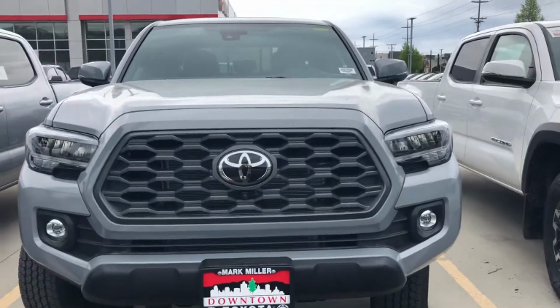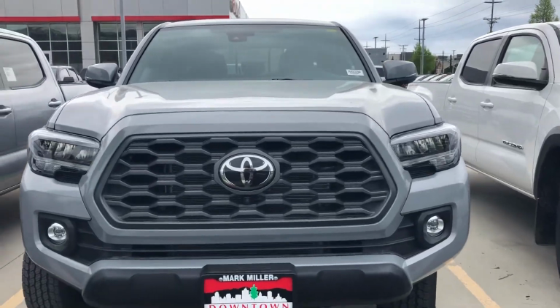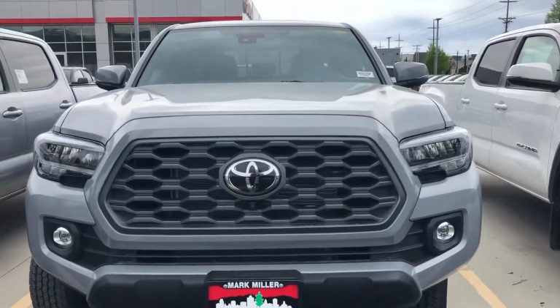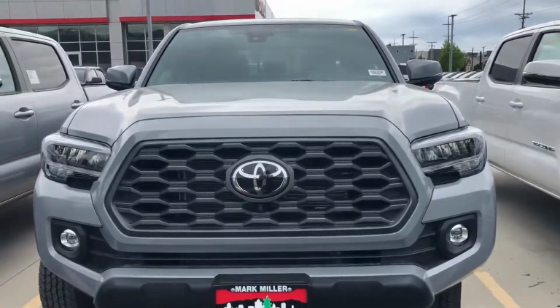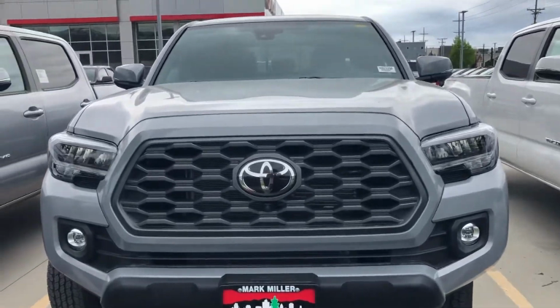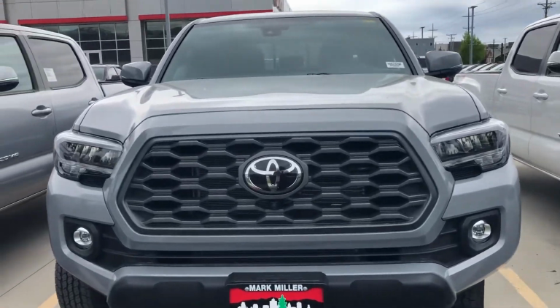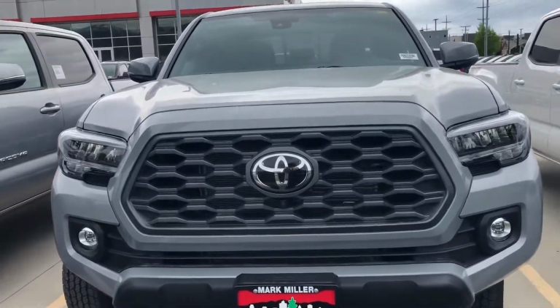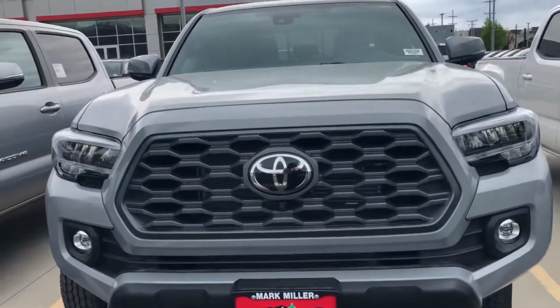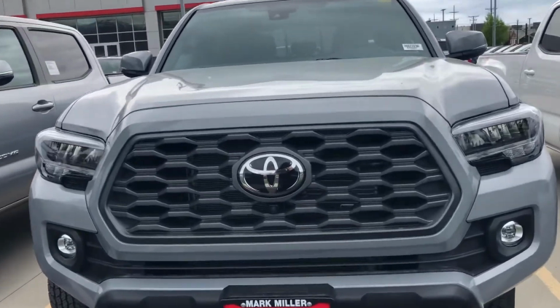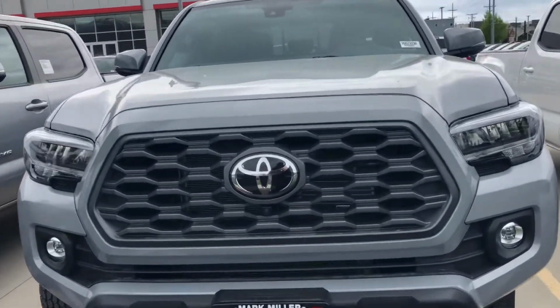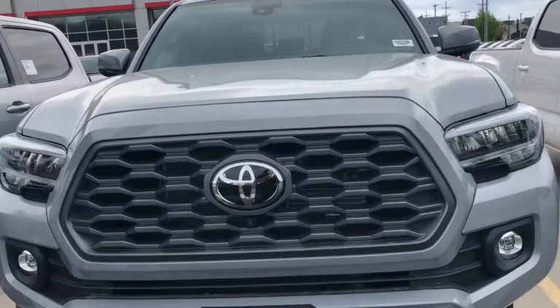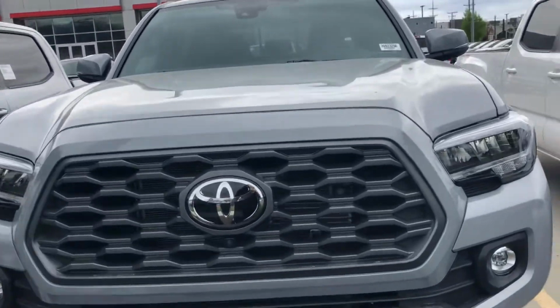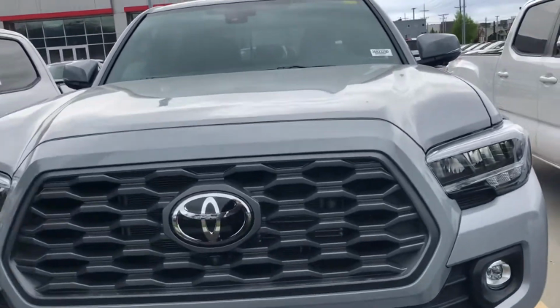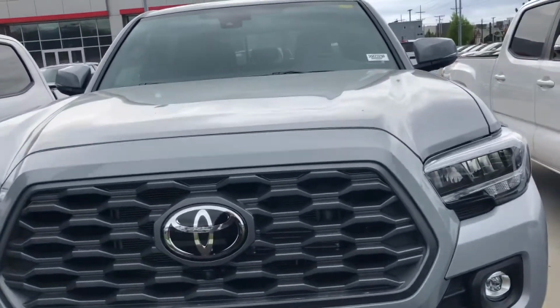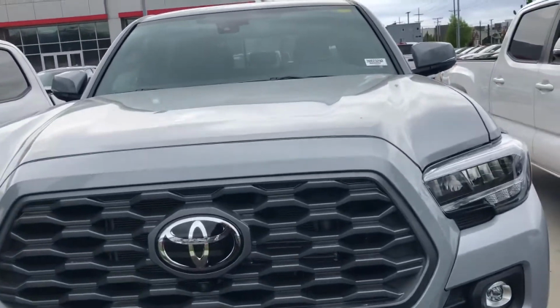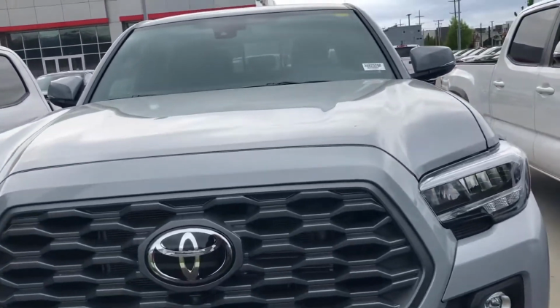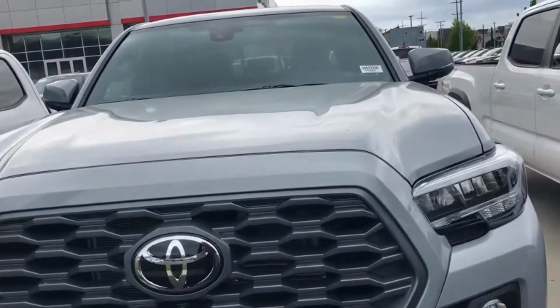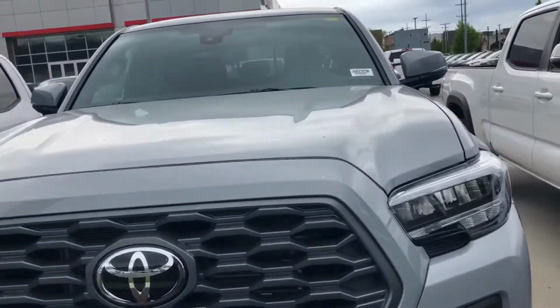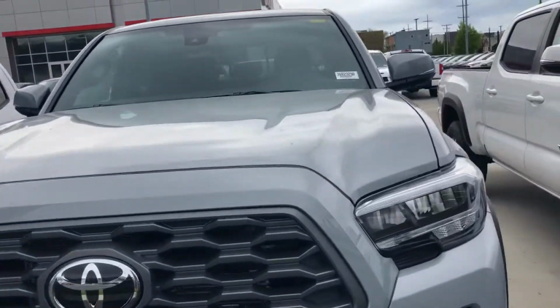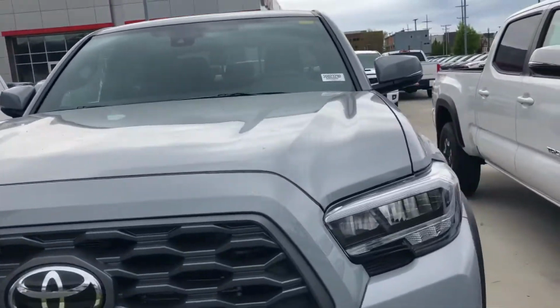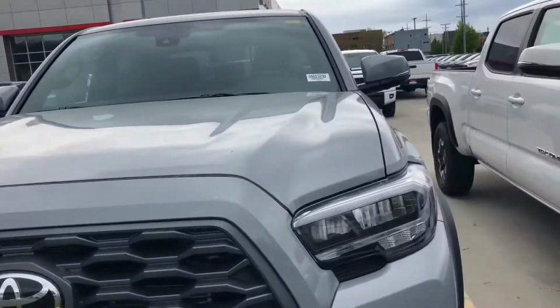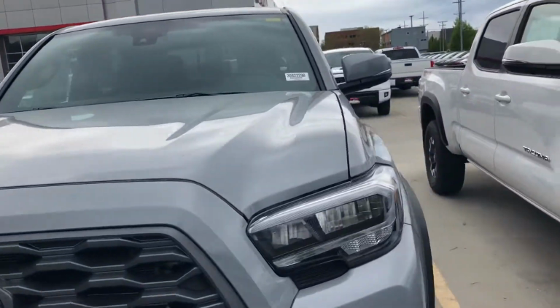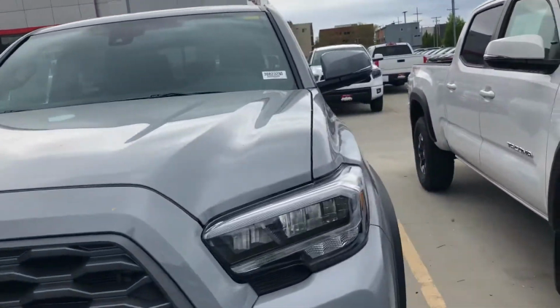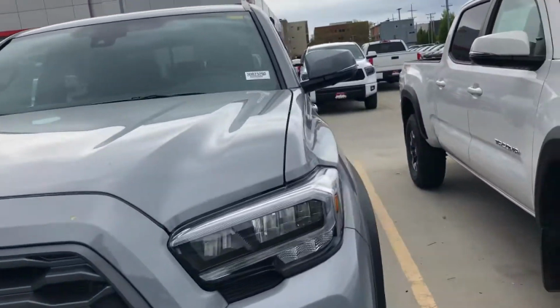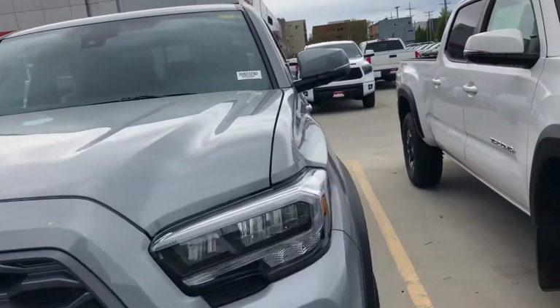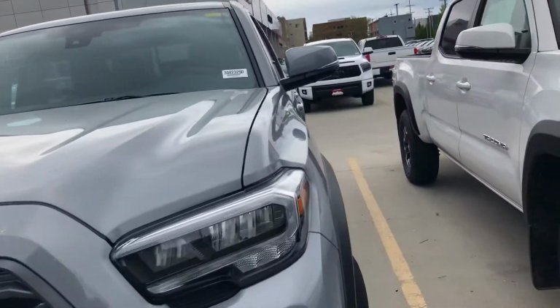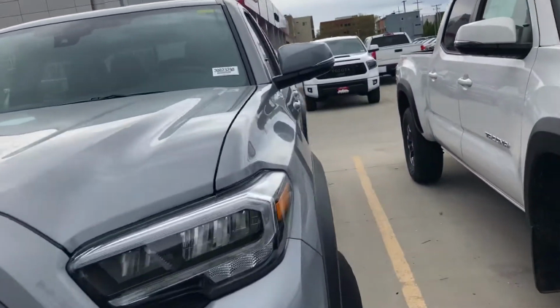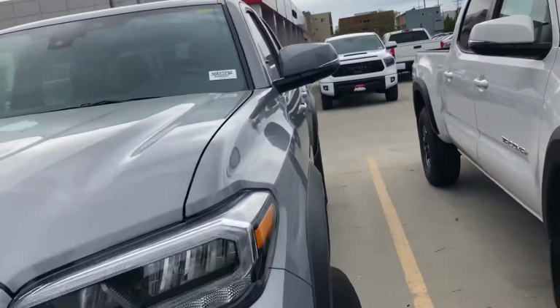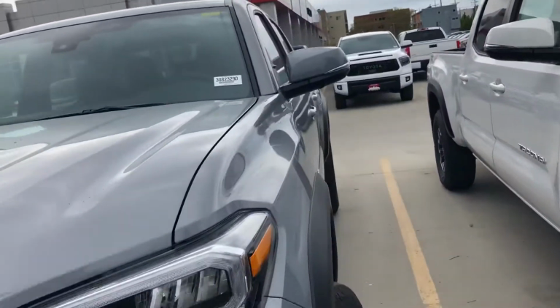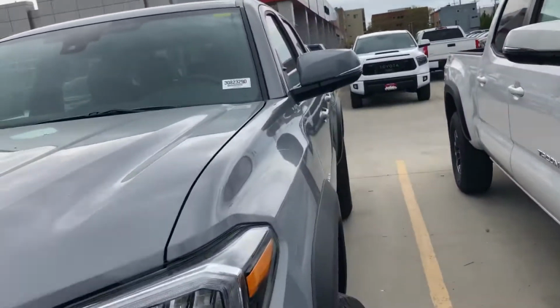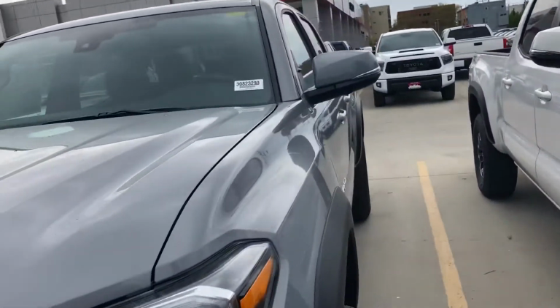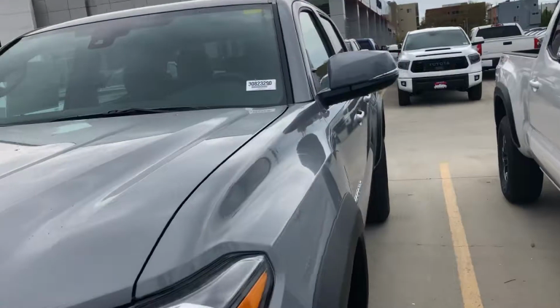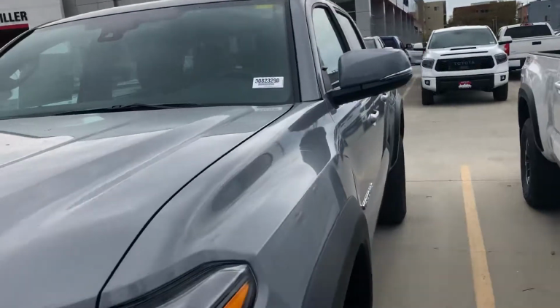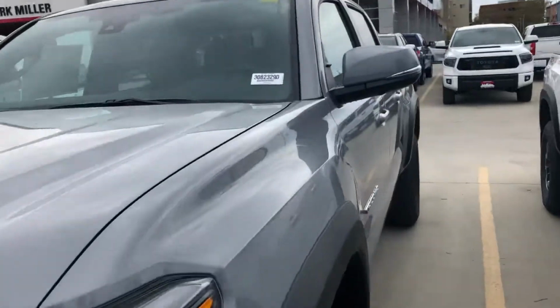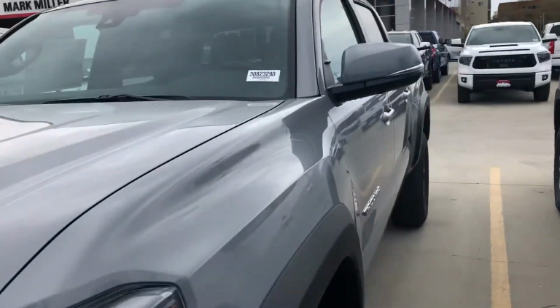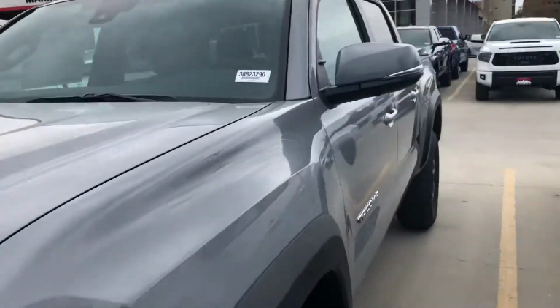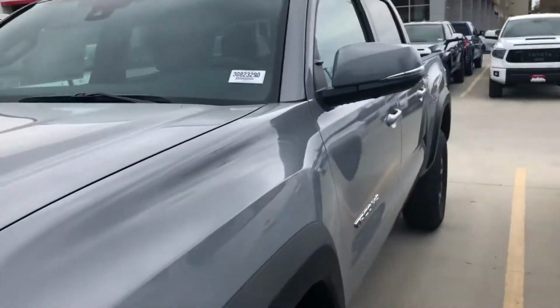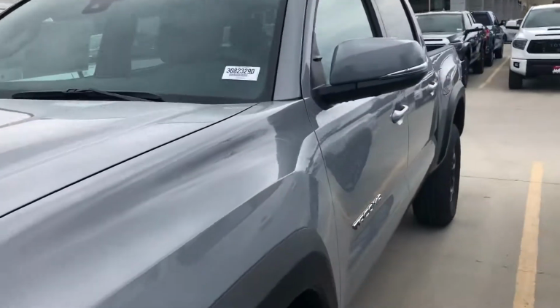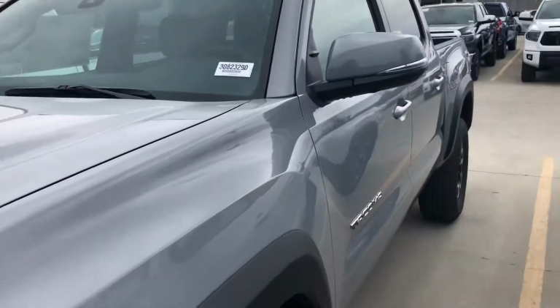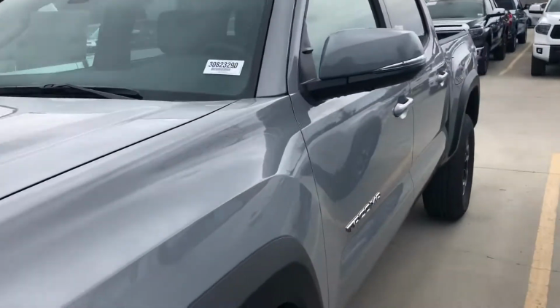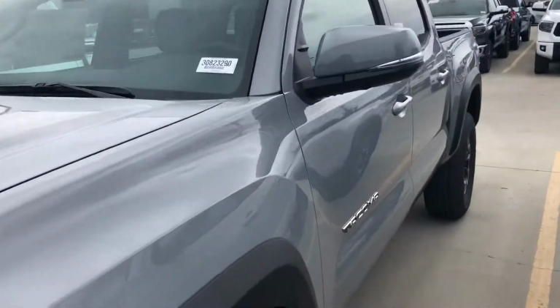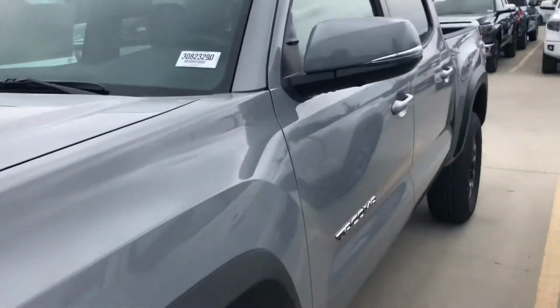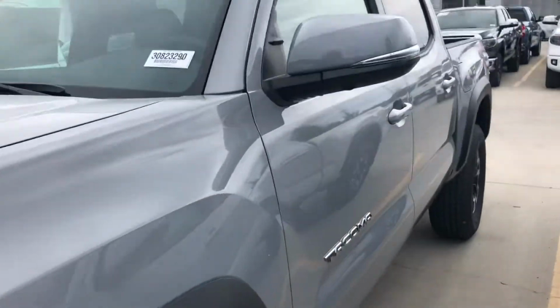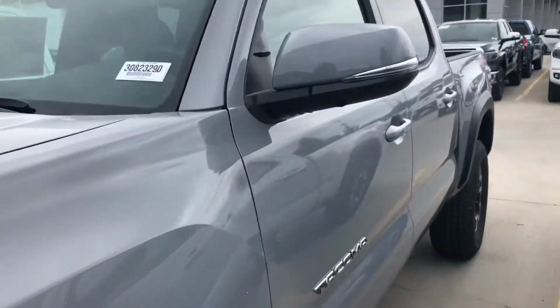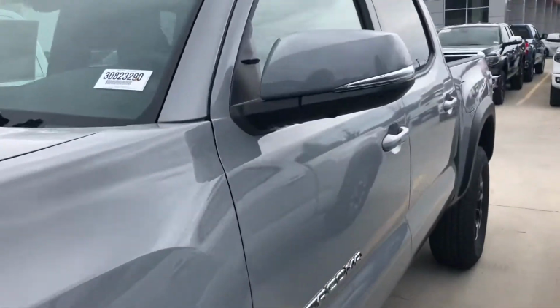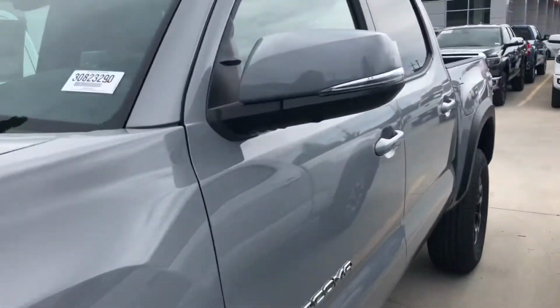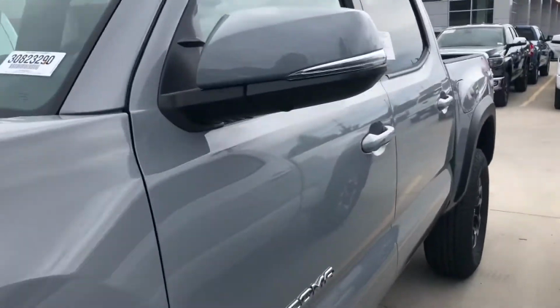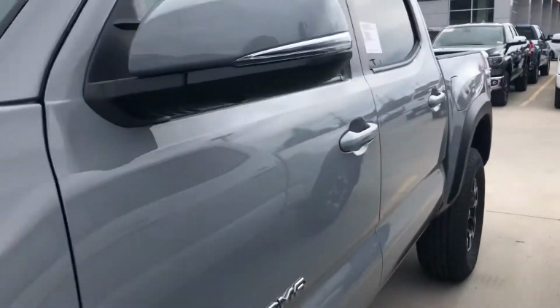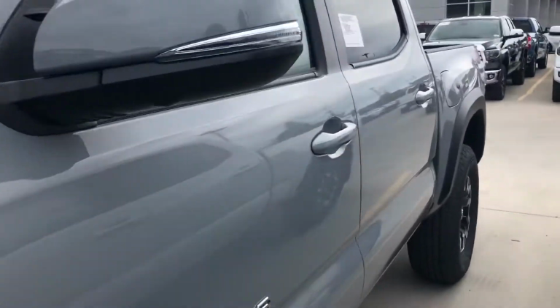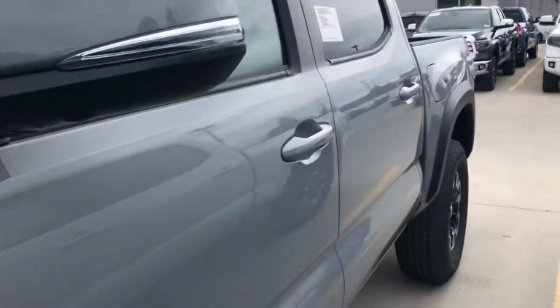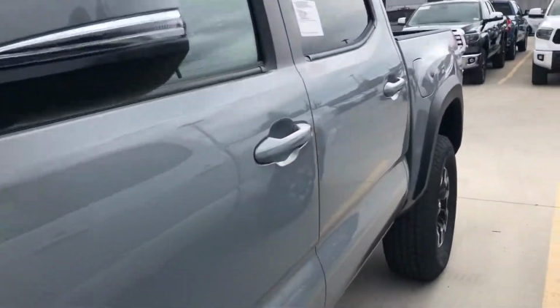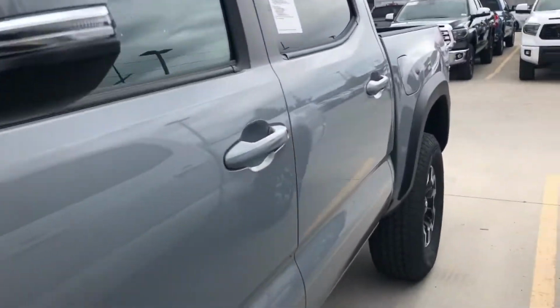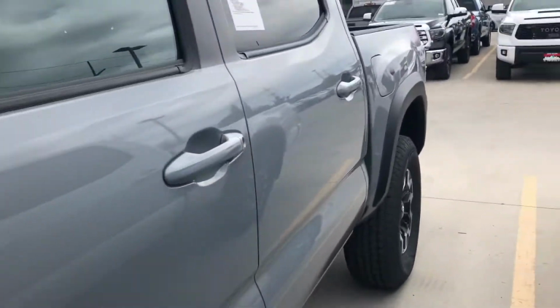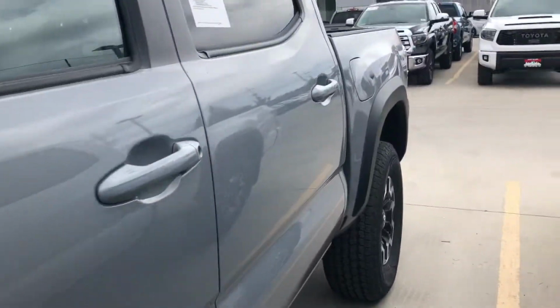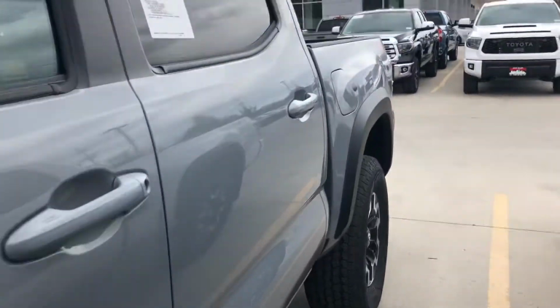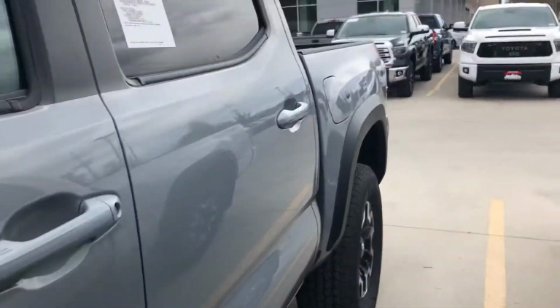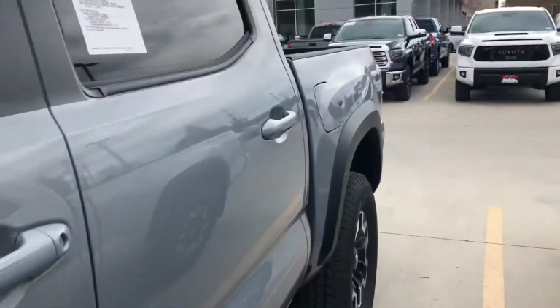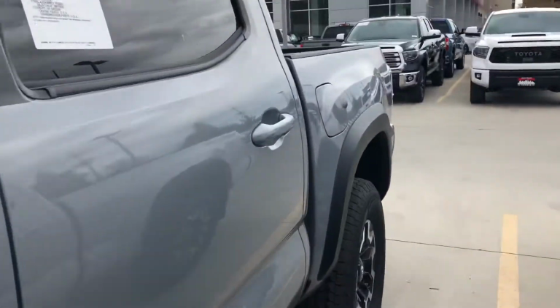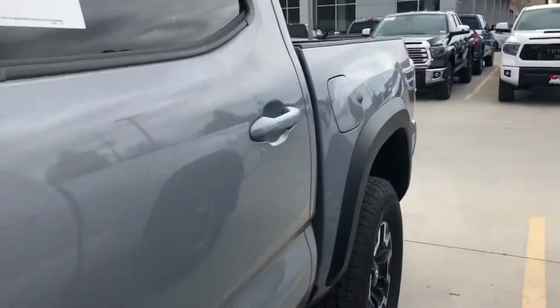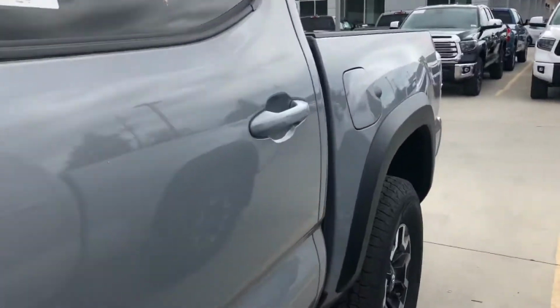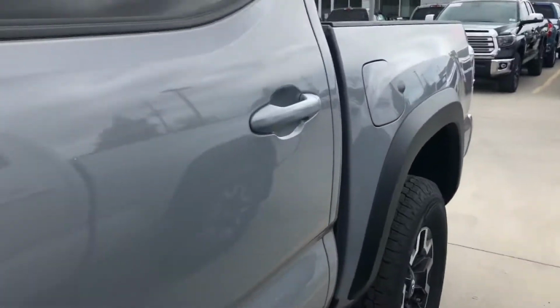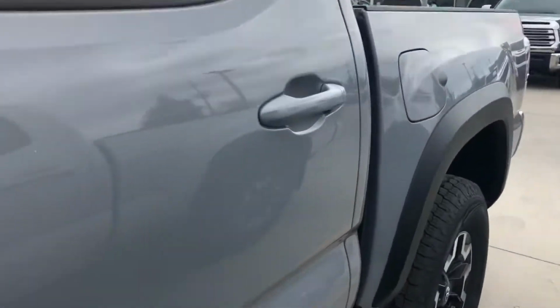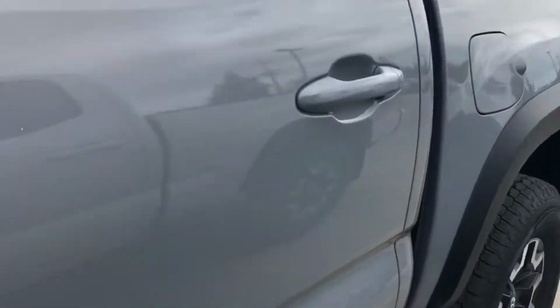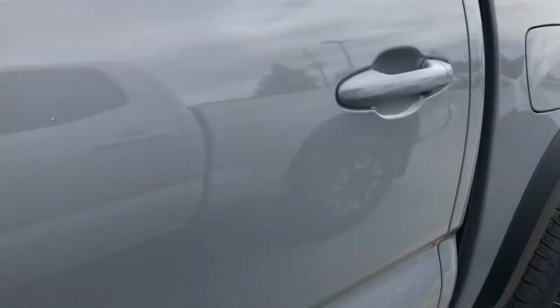Hi David! This is Sam here with Mark Miller Toyota. Right here I have for you our 2020 Toyota Tacoma TRD Off-Road in the color cement.